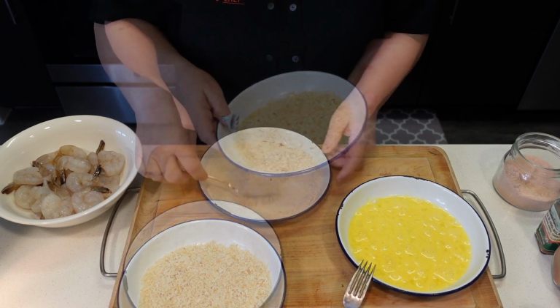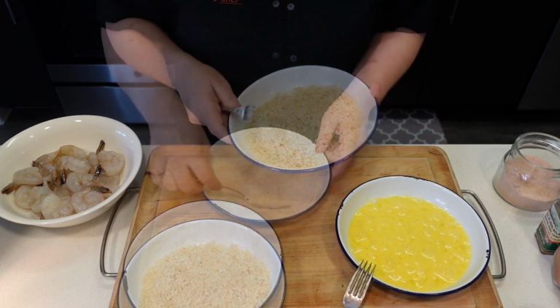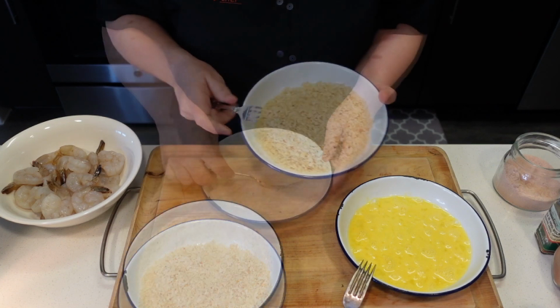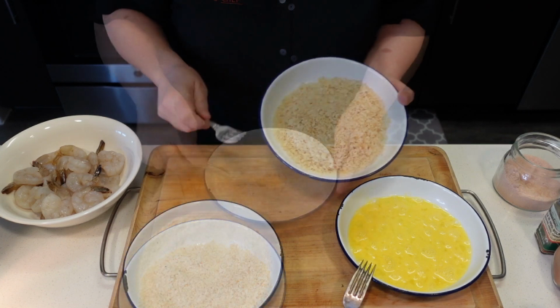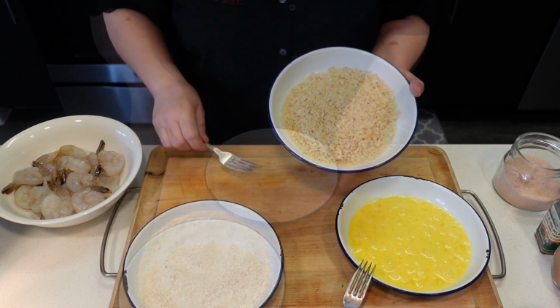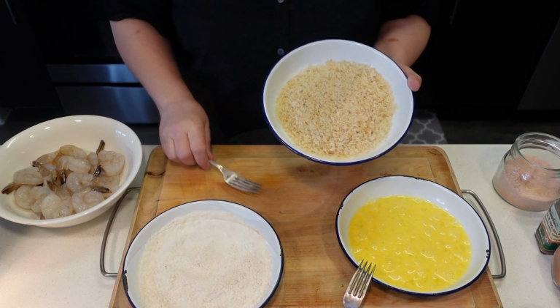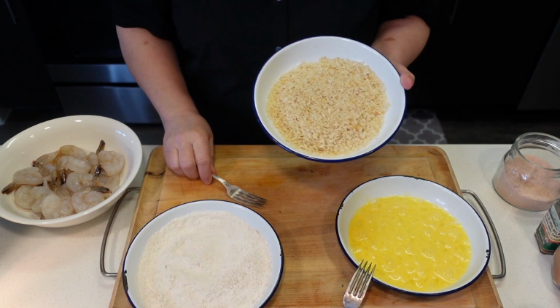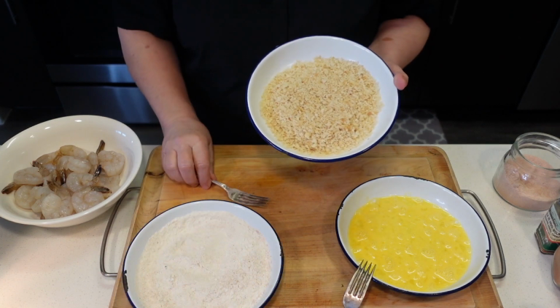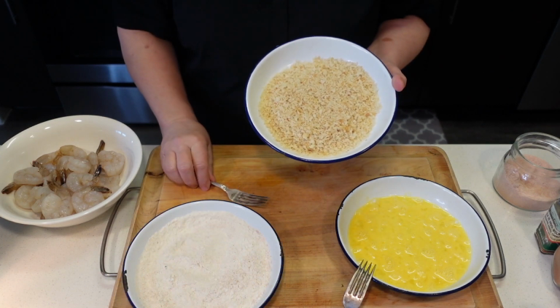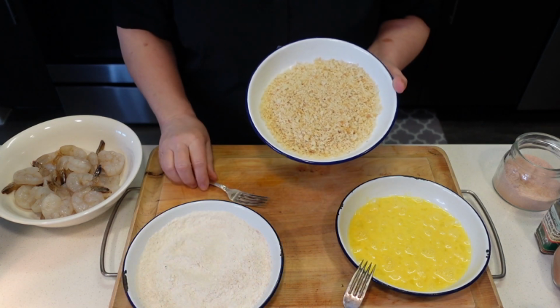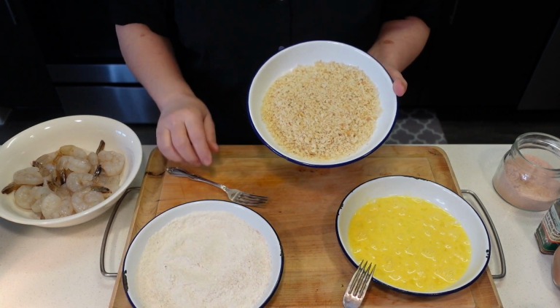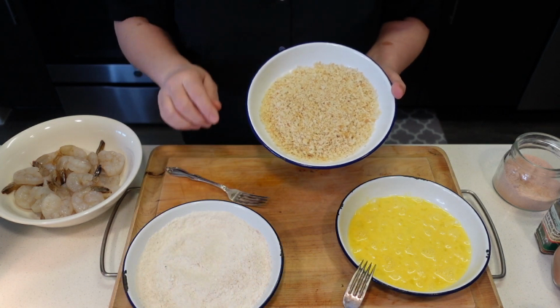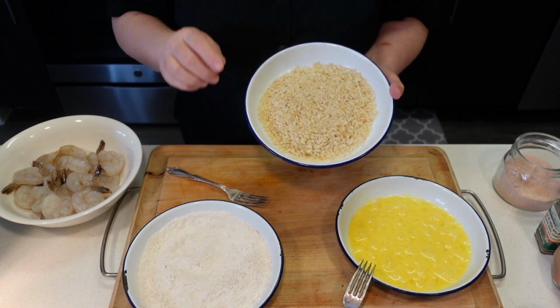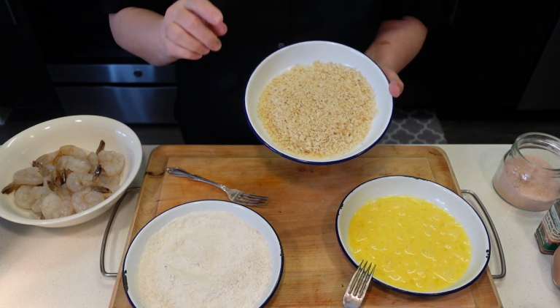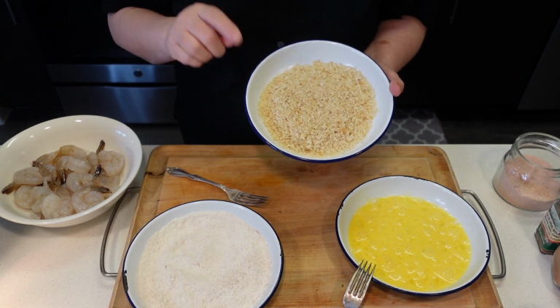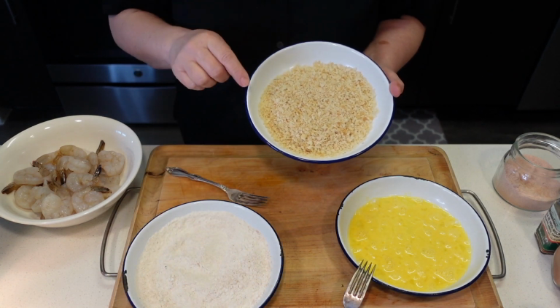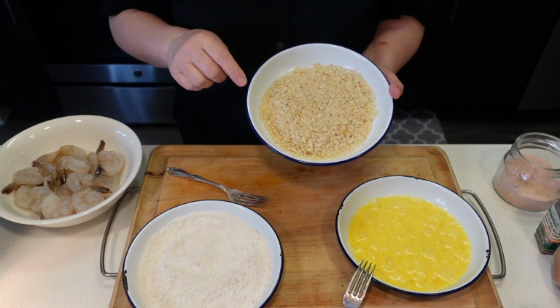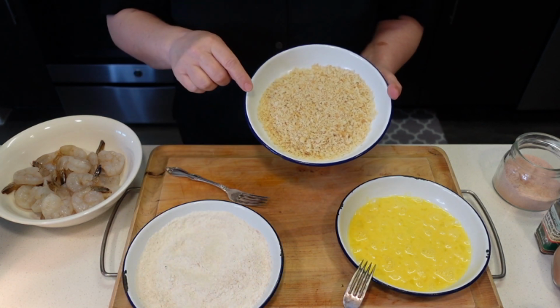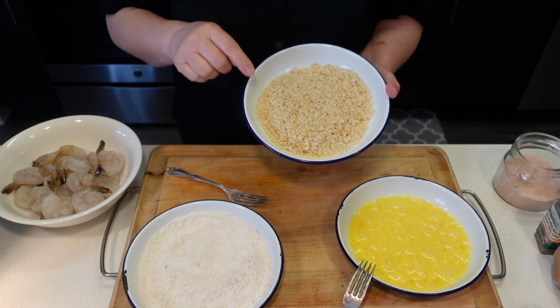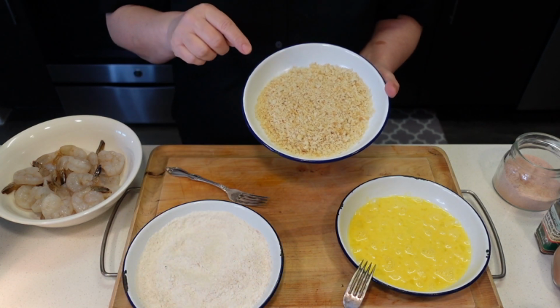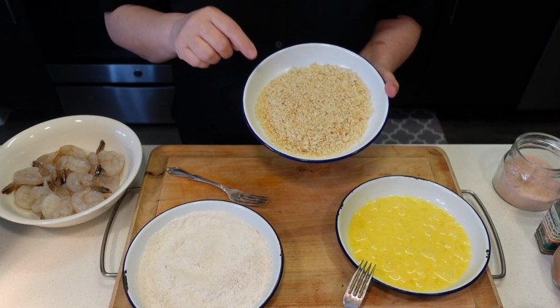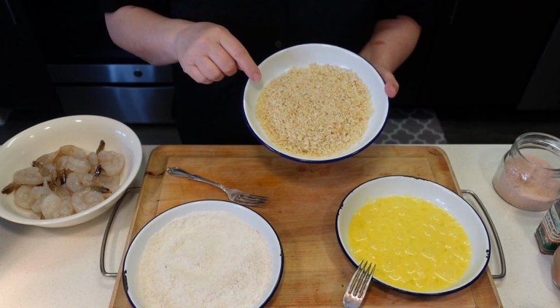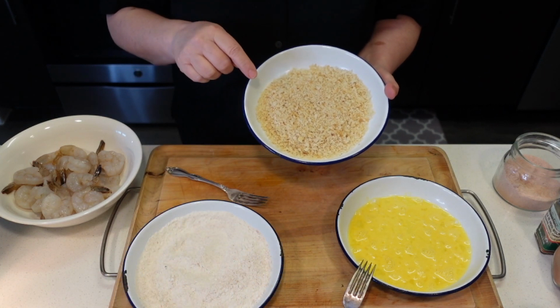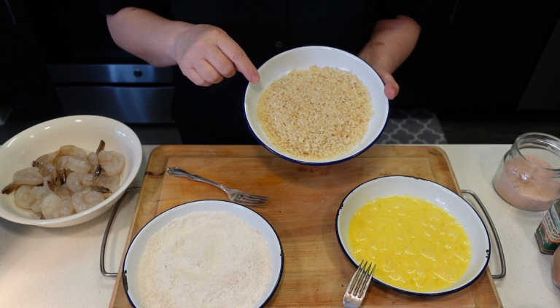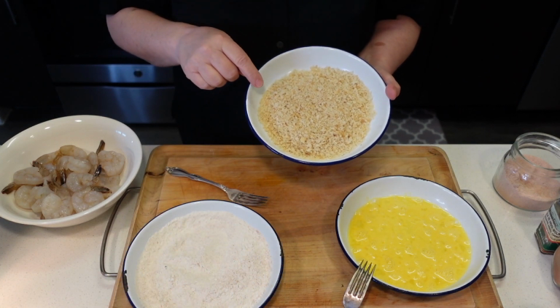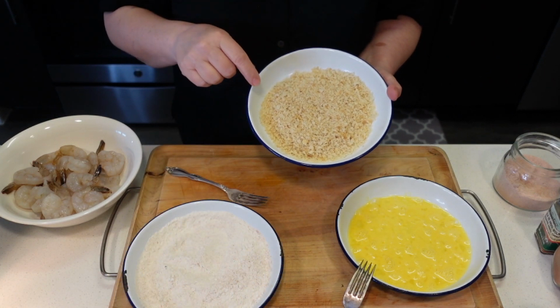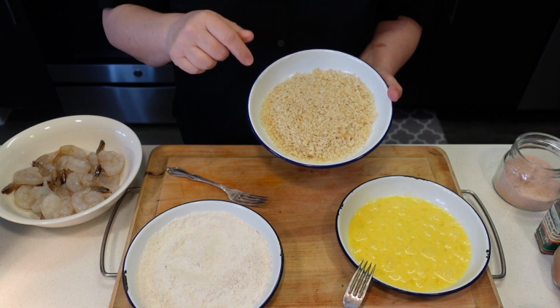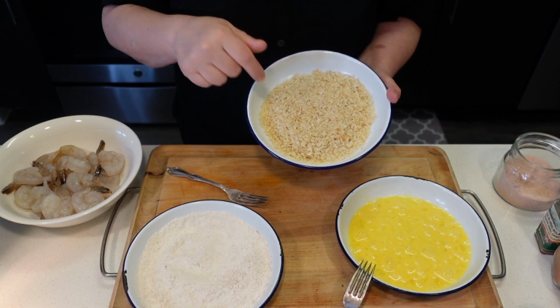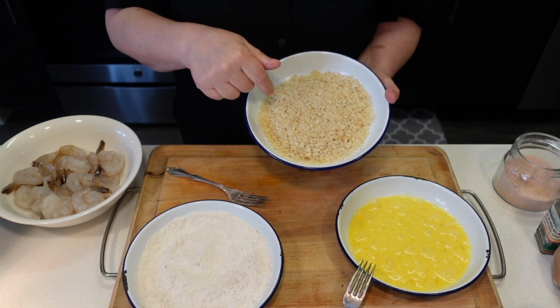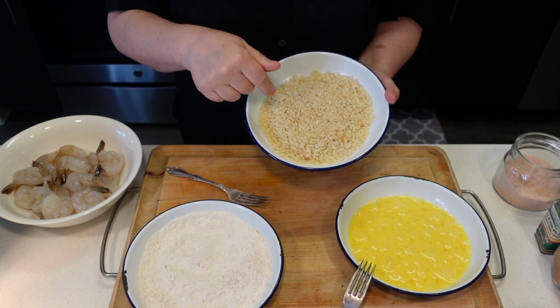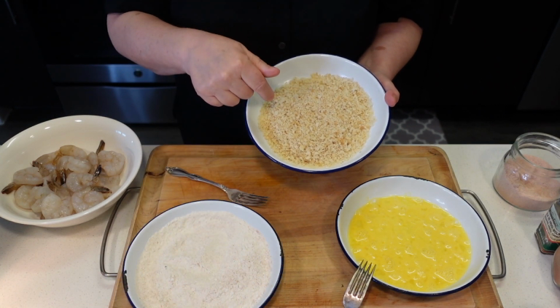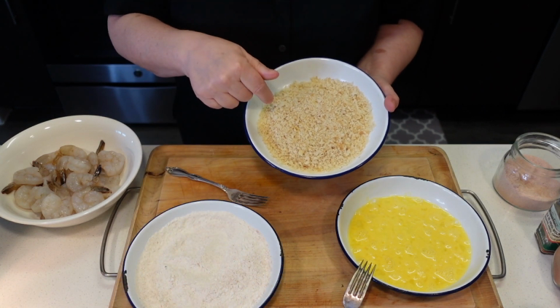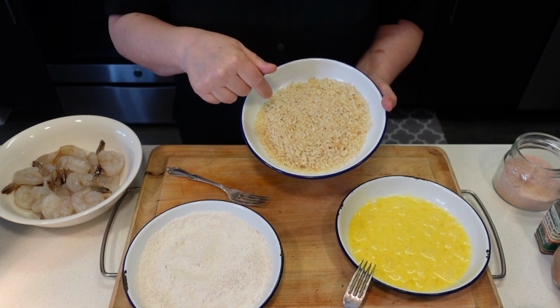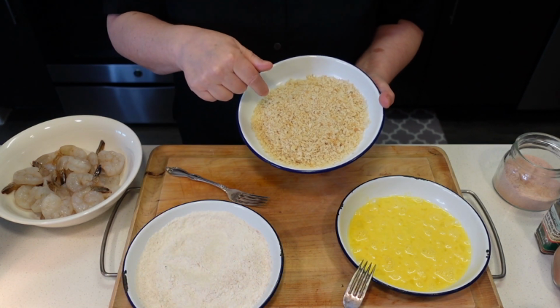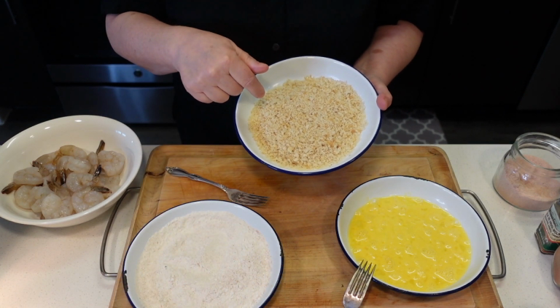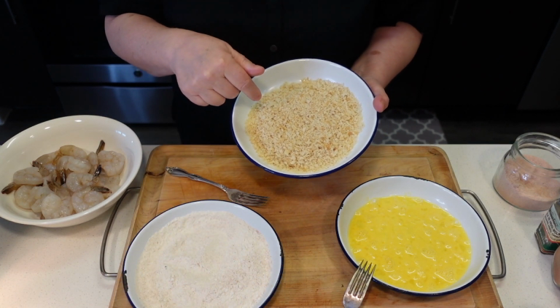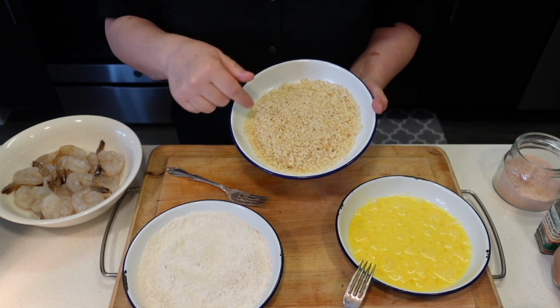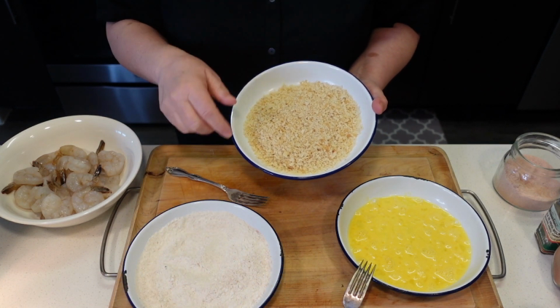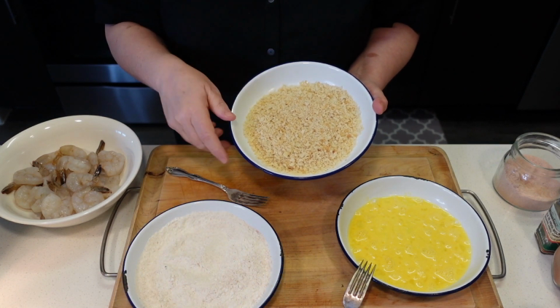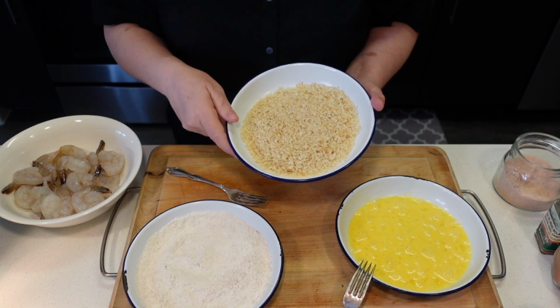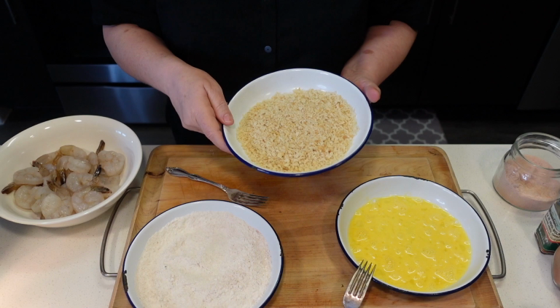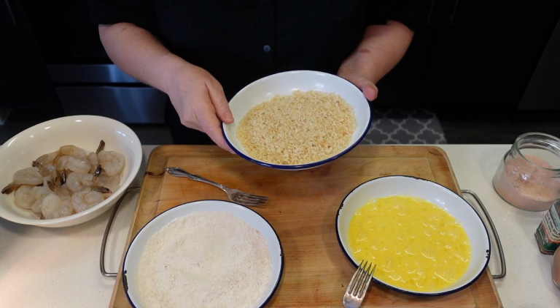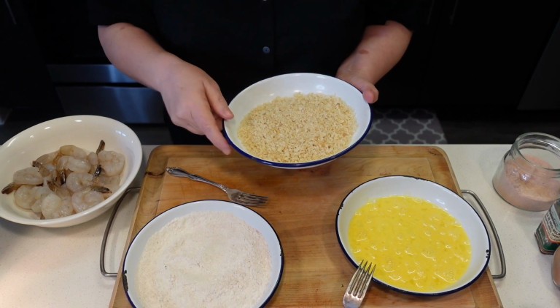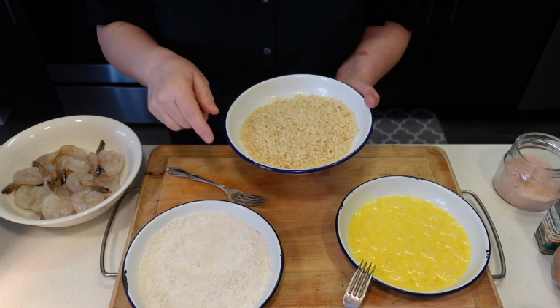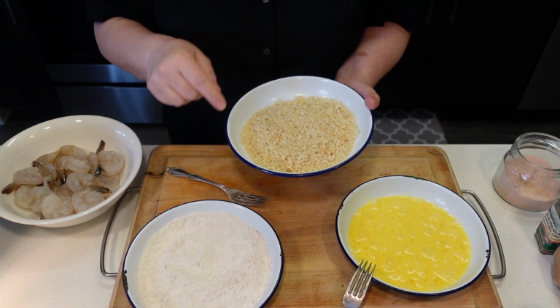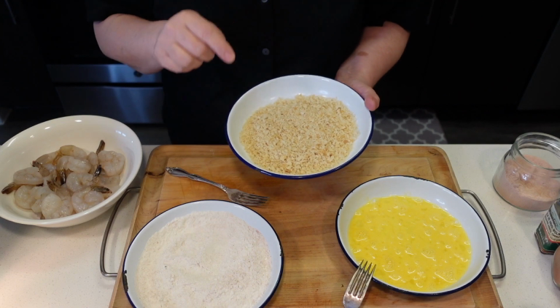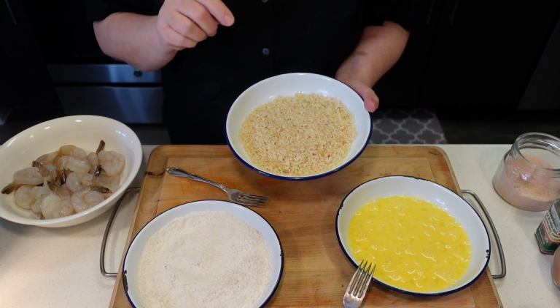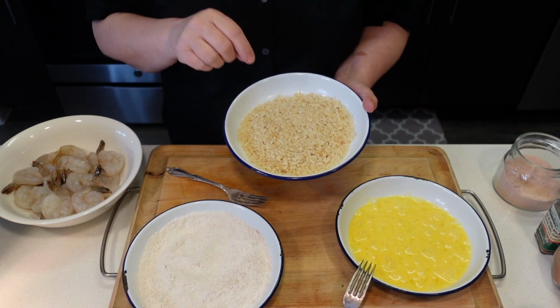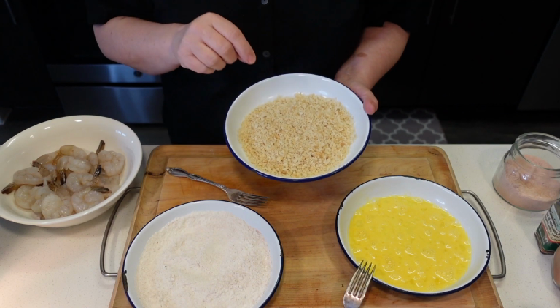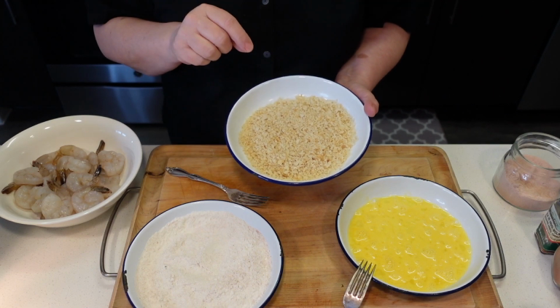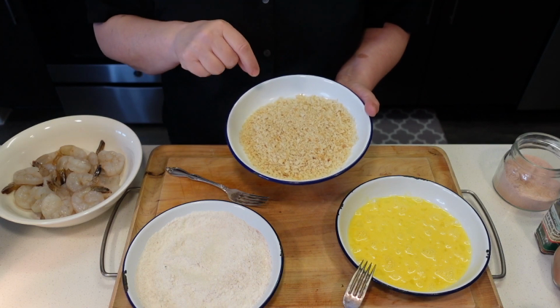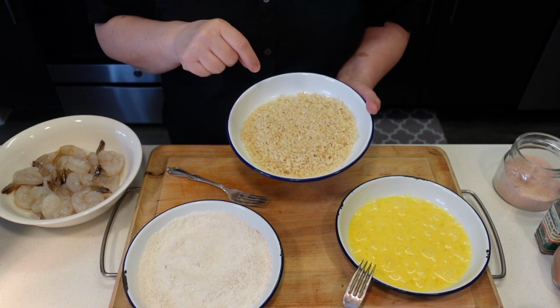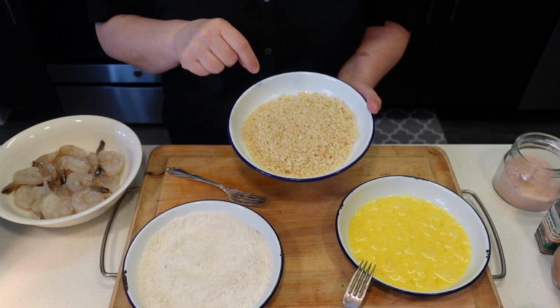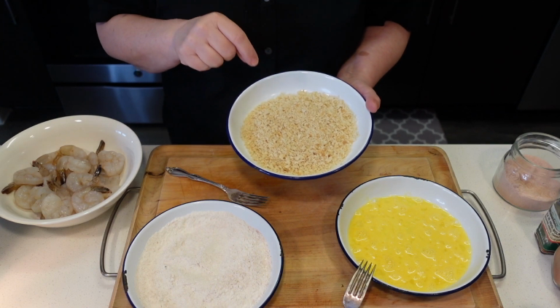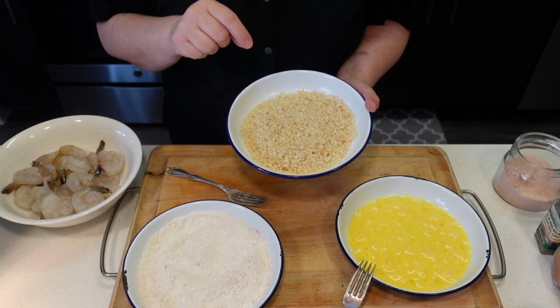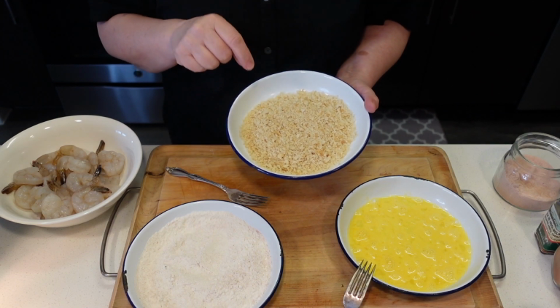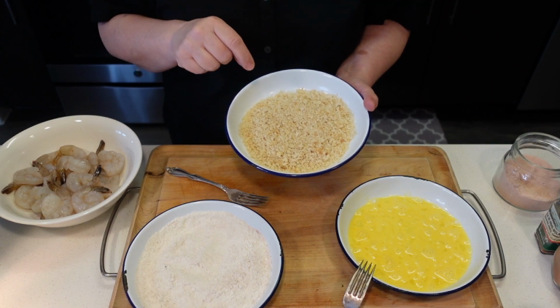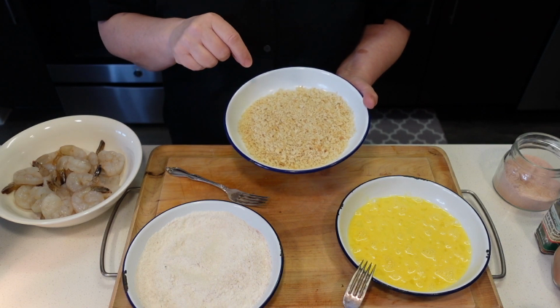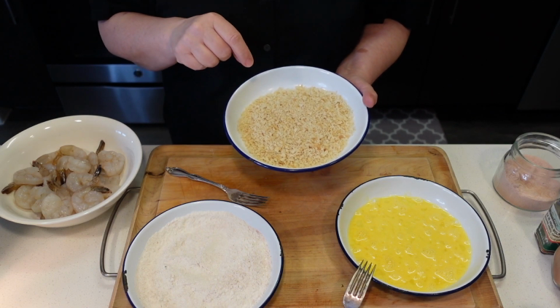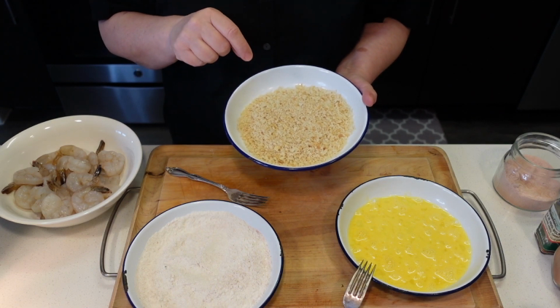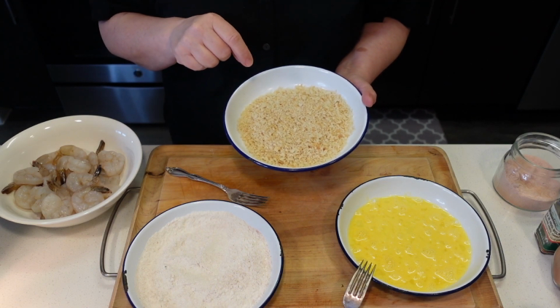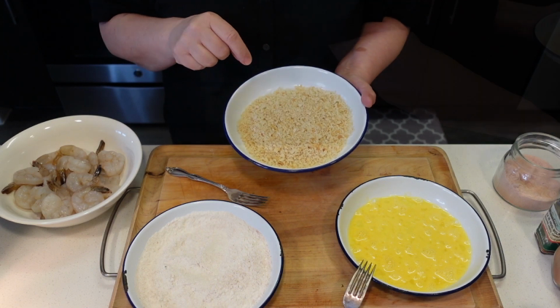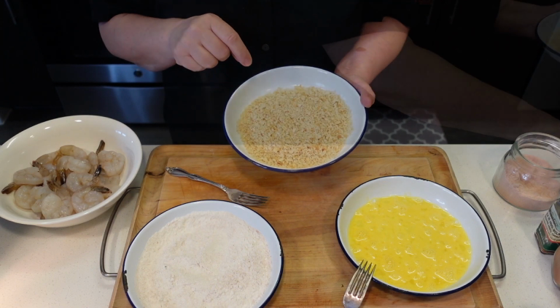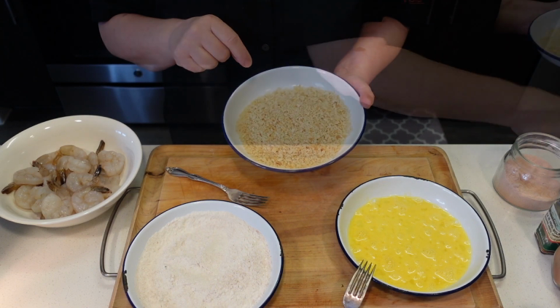And here I have breadcrumbs — they're panko. I am gonna season them a little bit with salt and pepper.